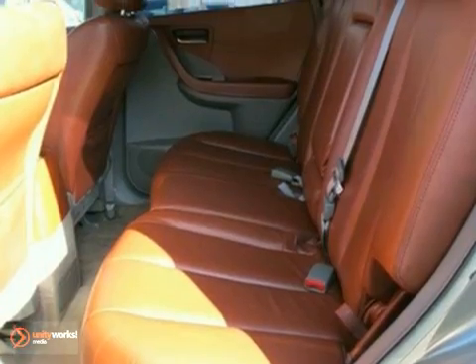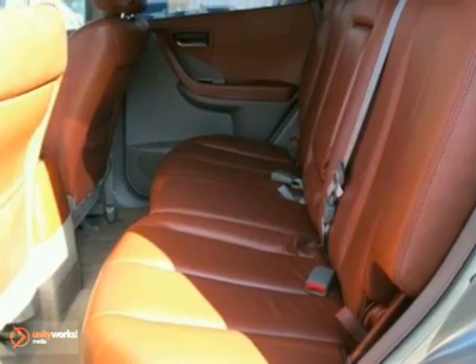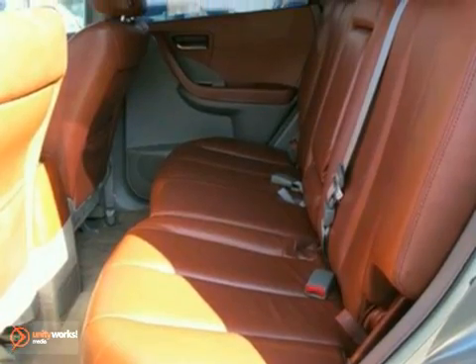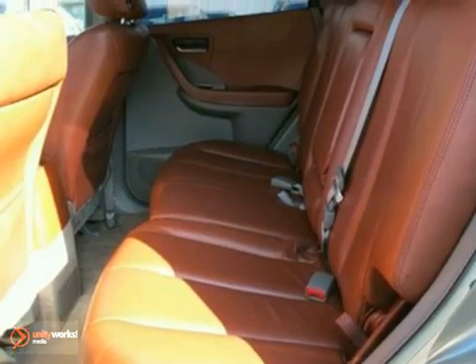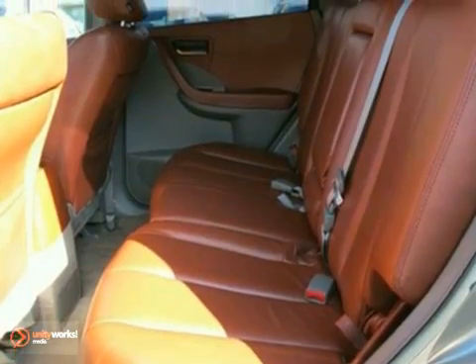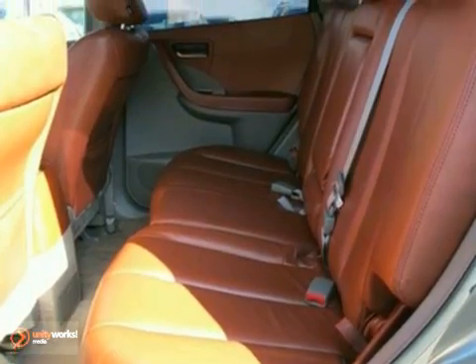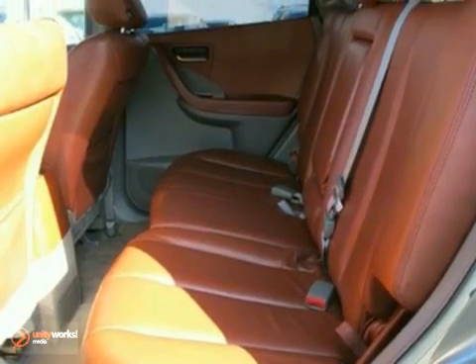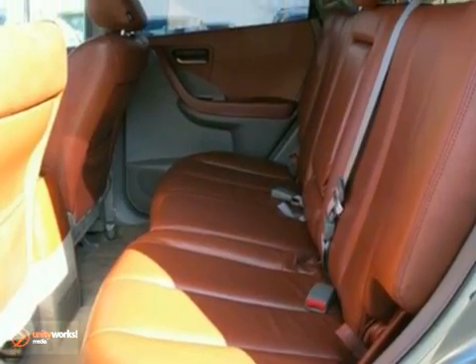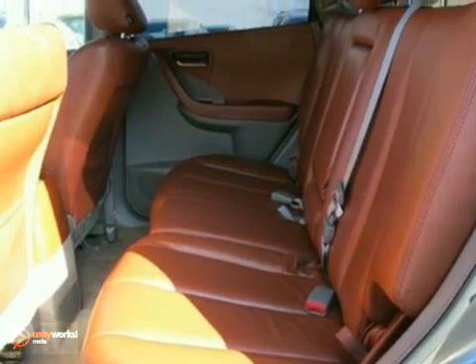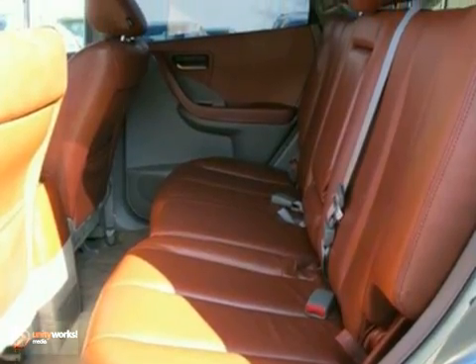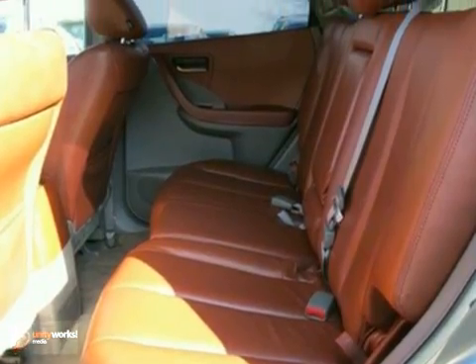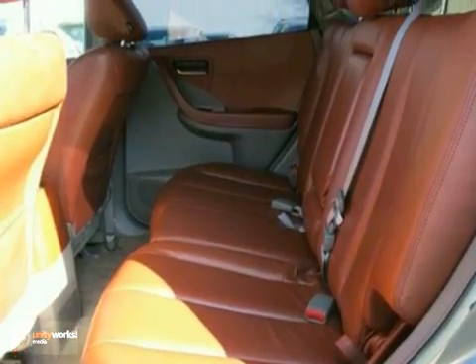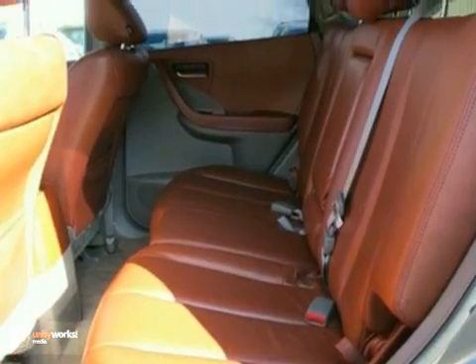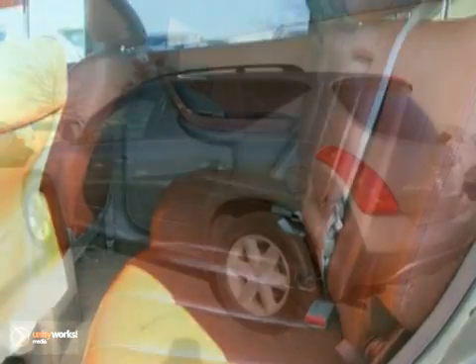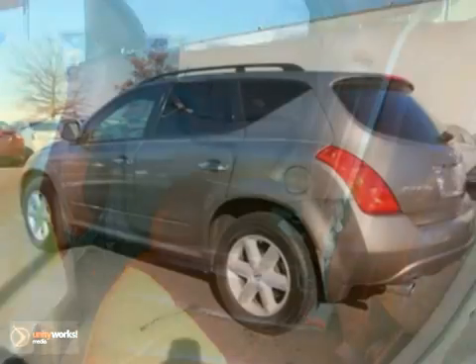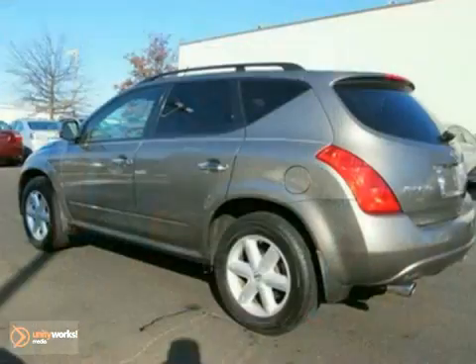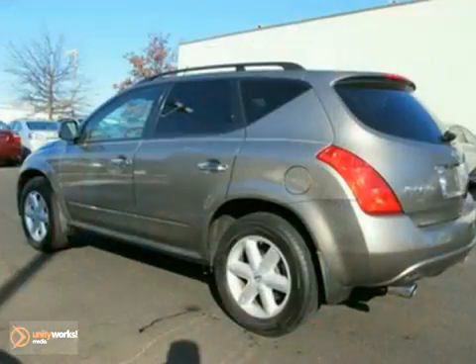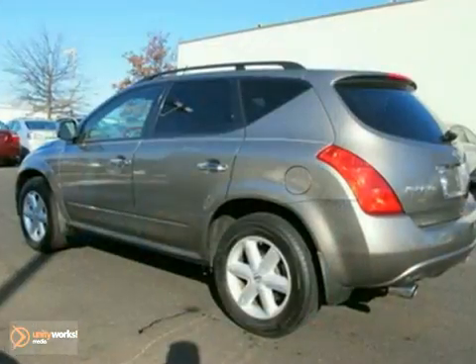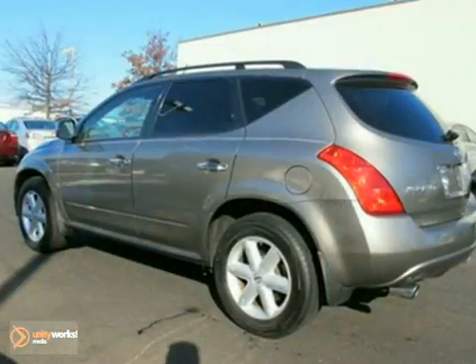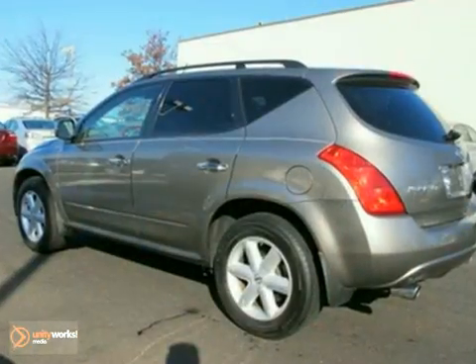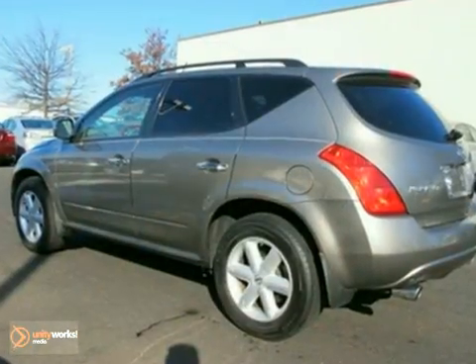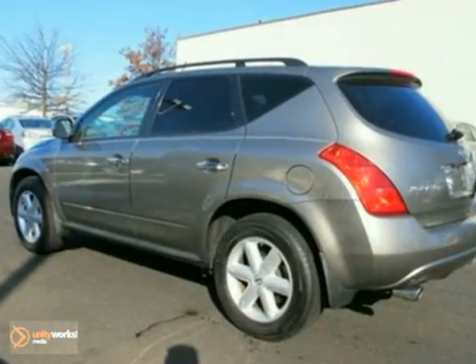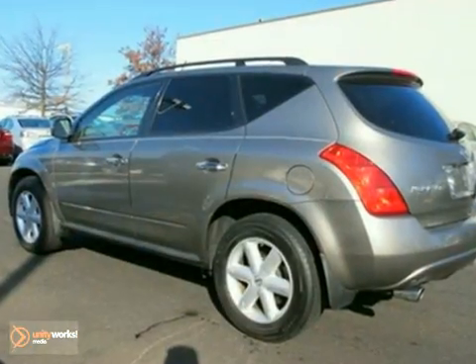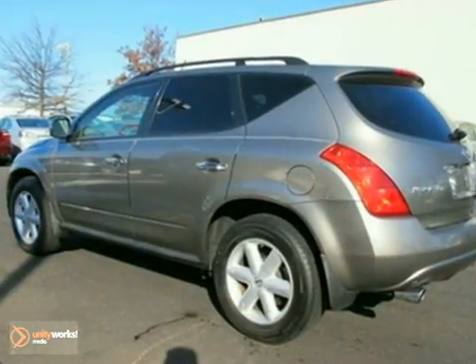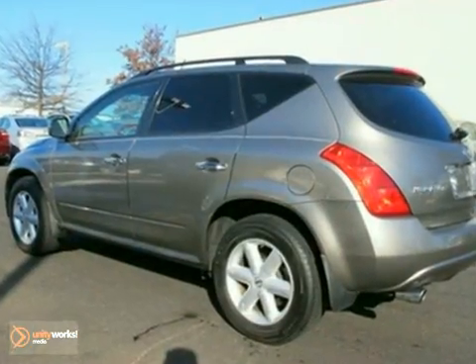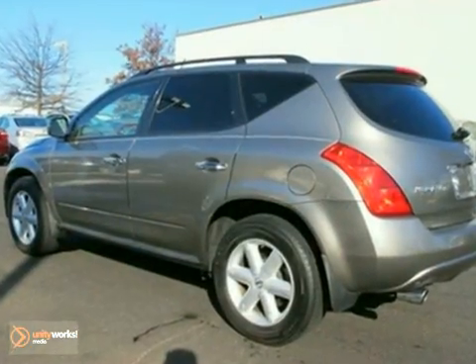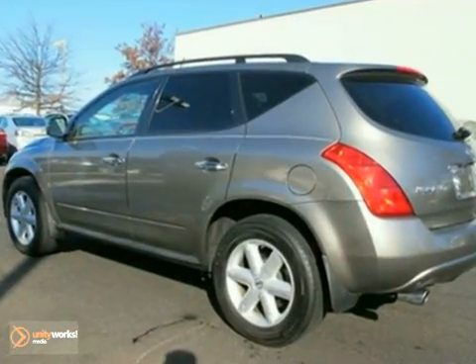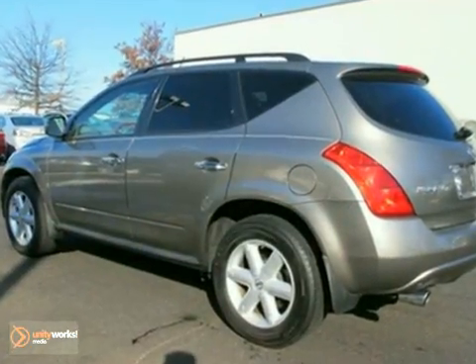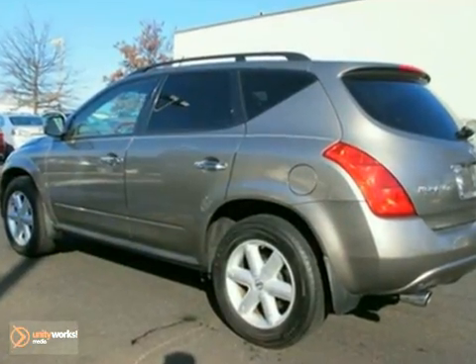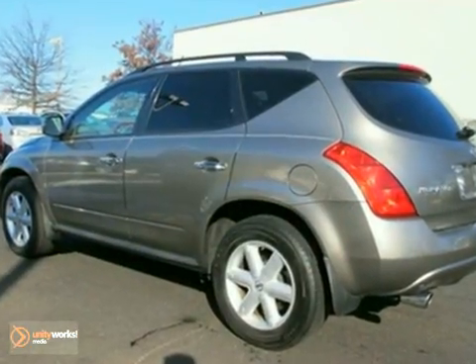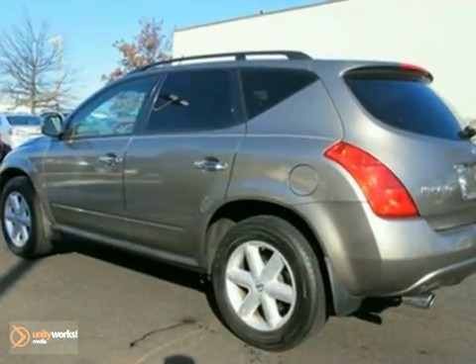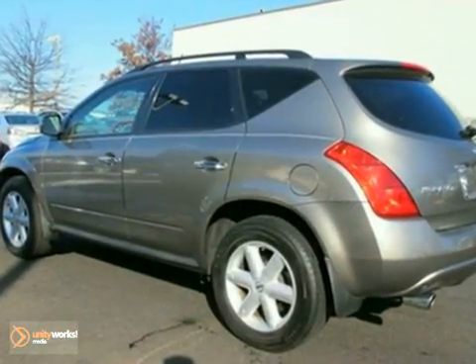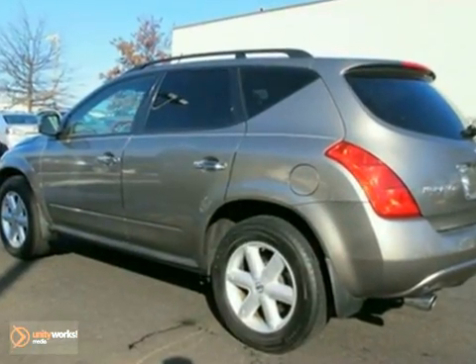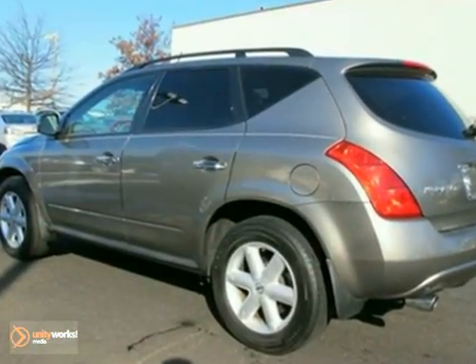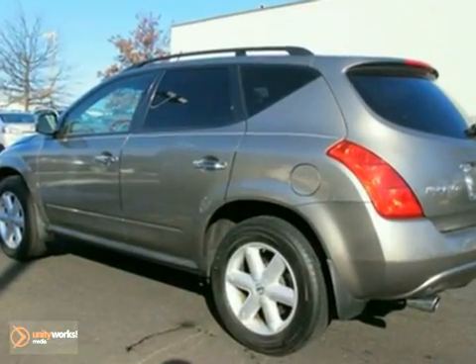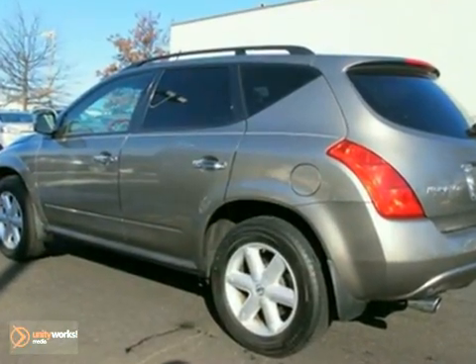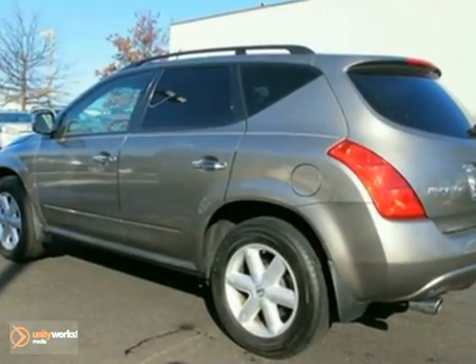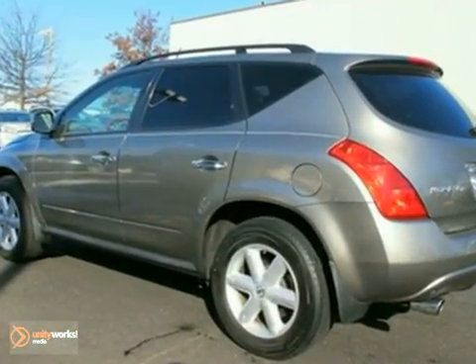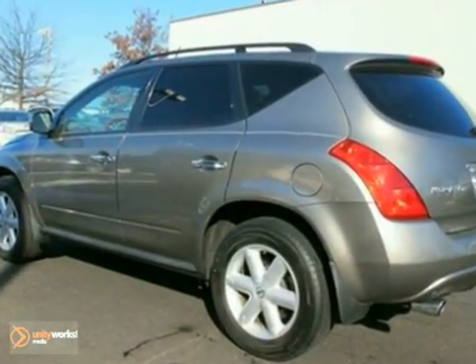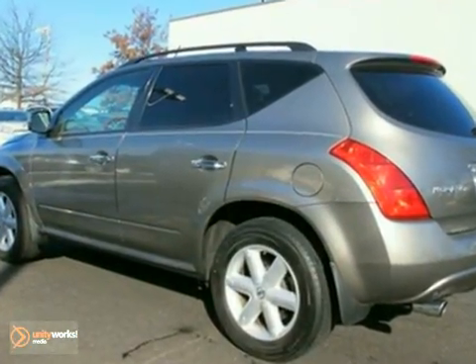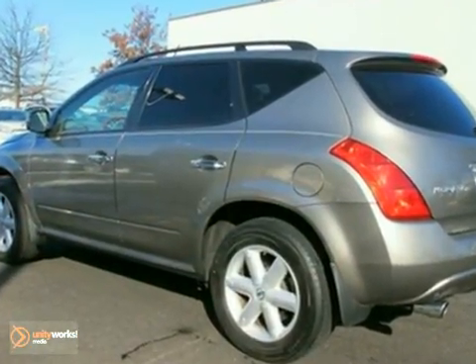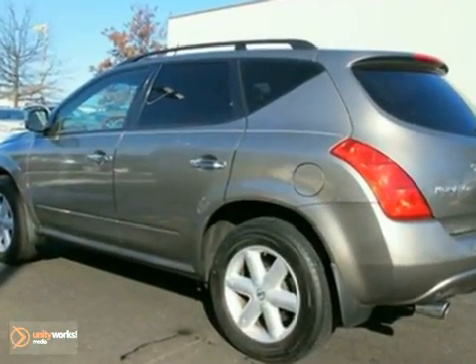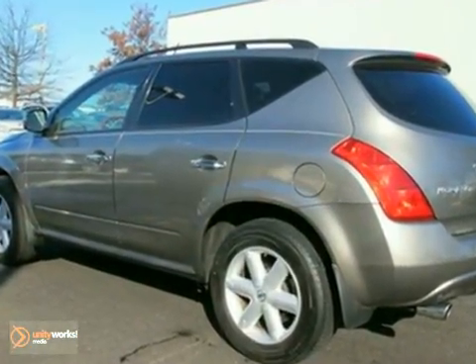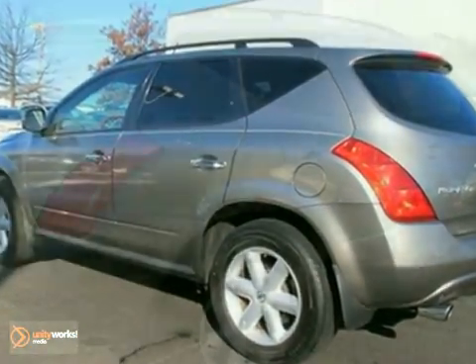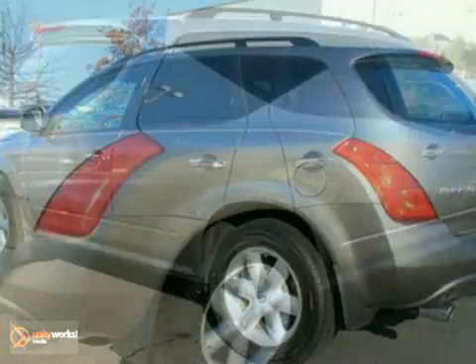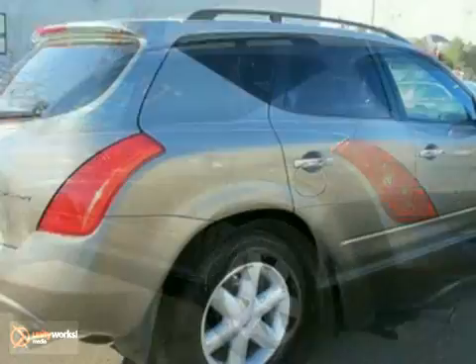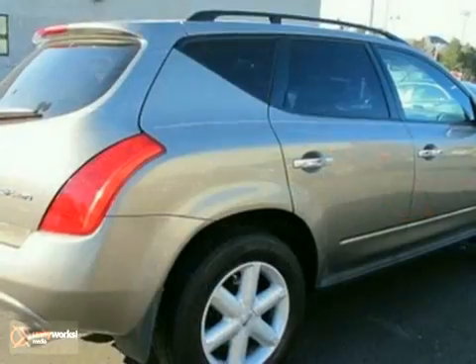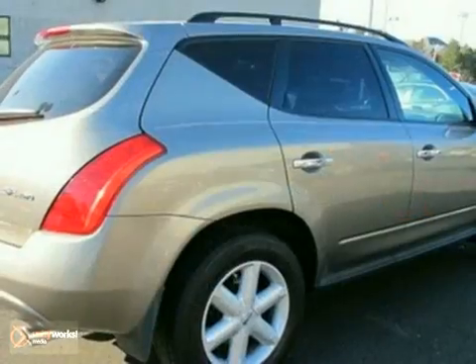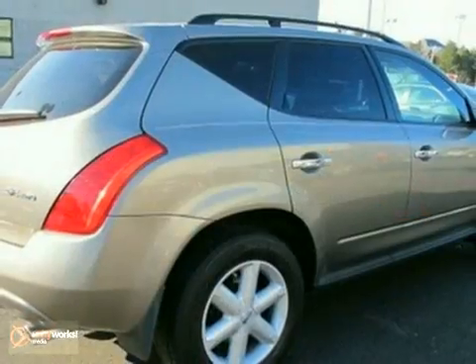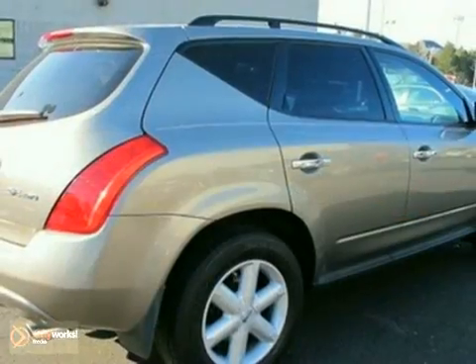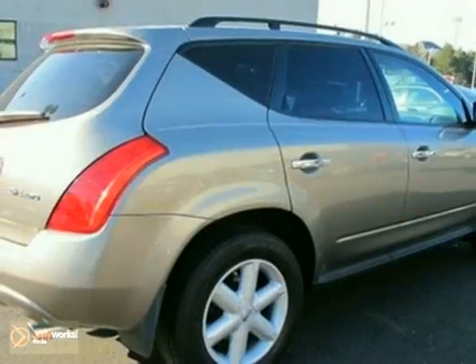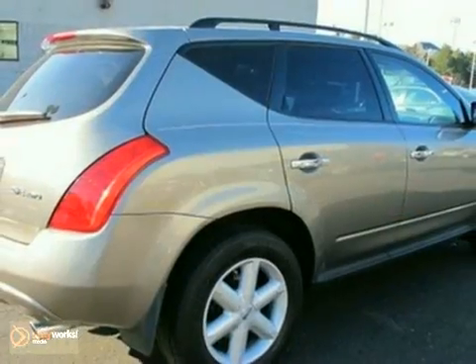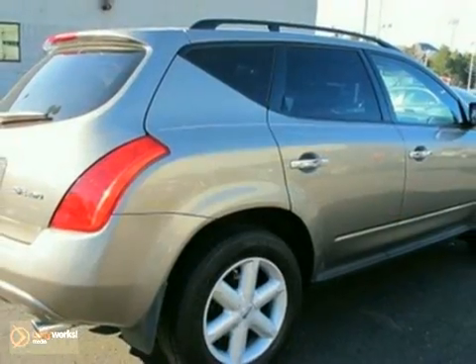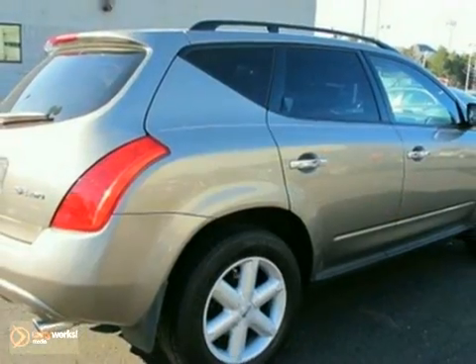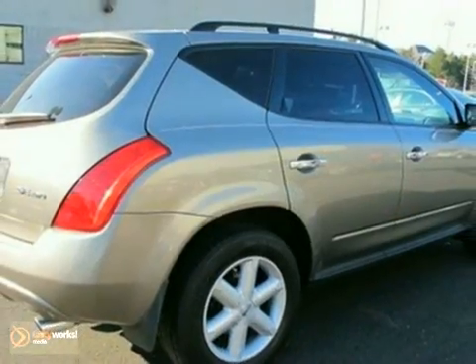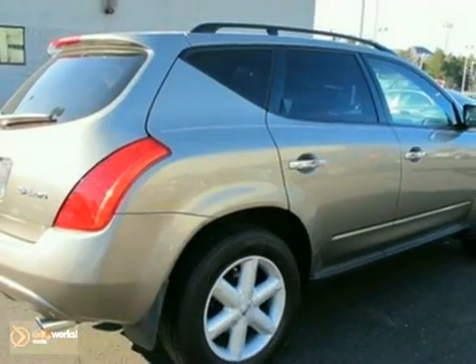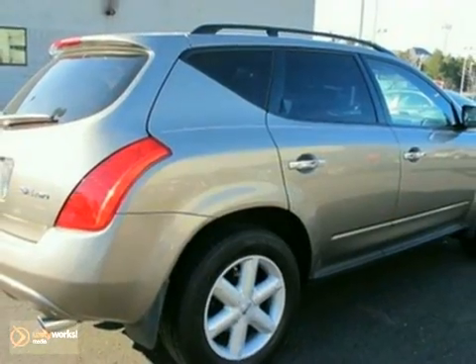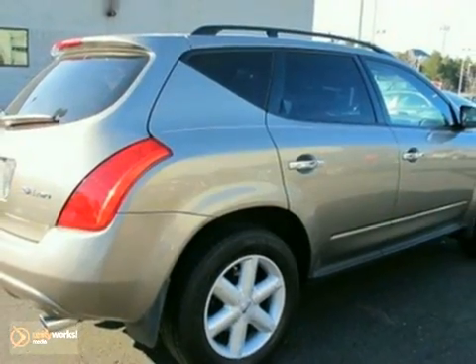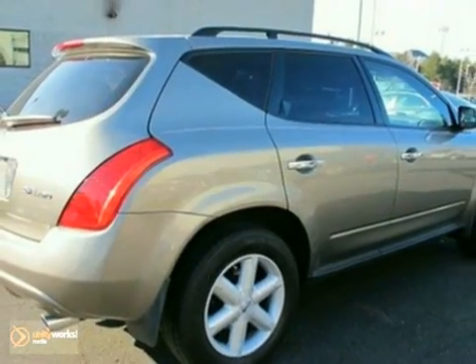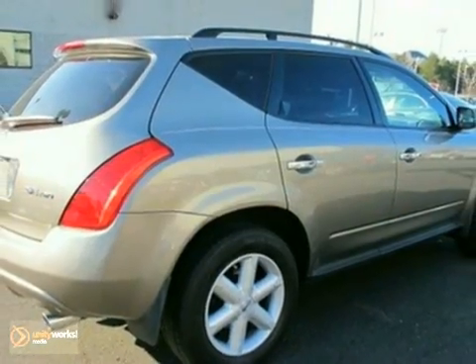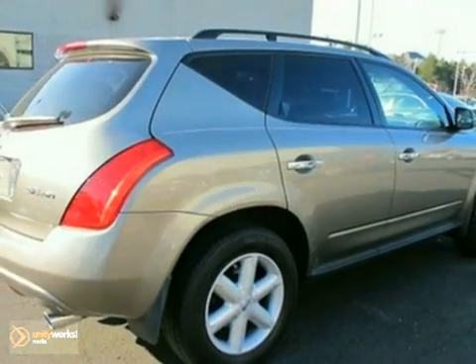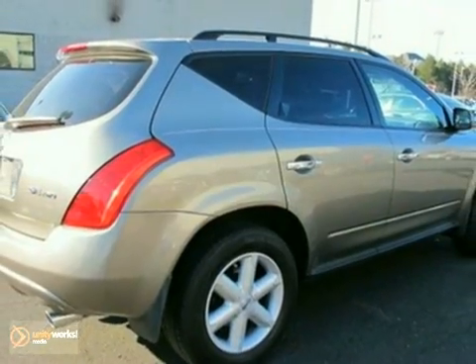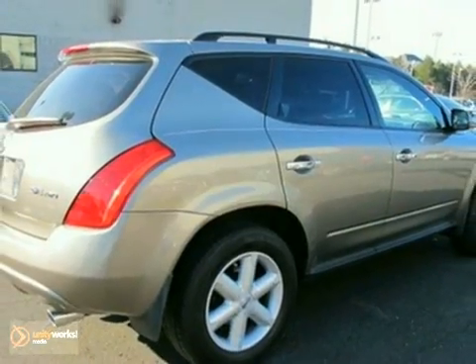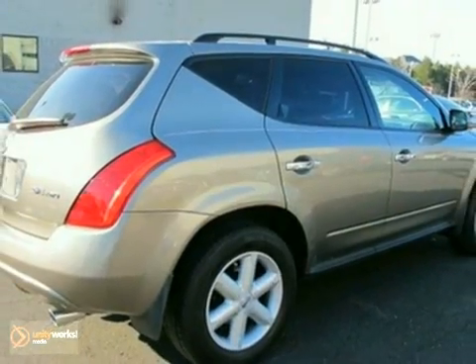This Murano offers a thrill a minute every mile you'll drive it. Stop in today and take it for a test drive.